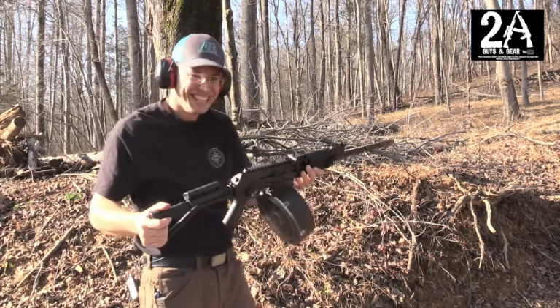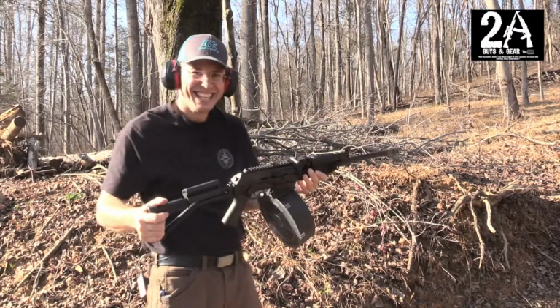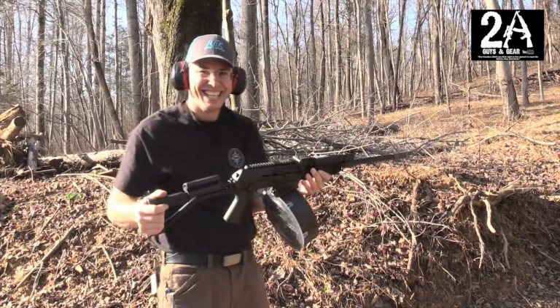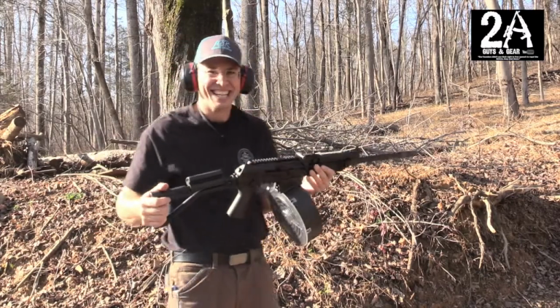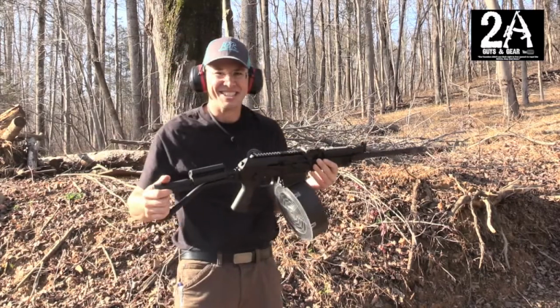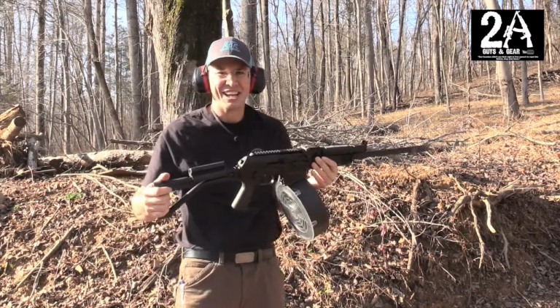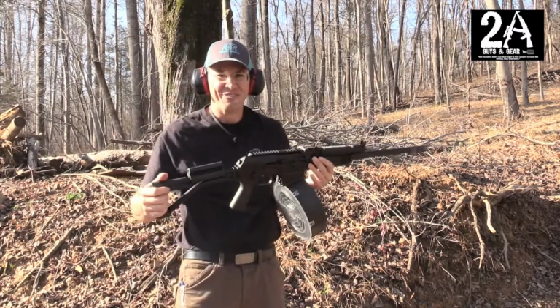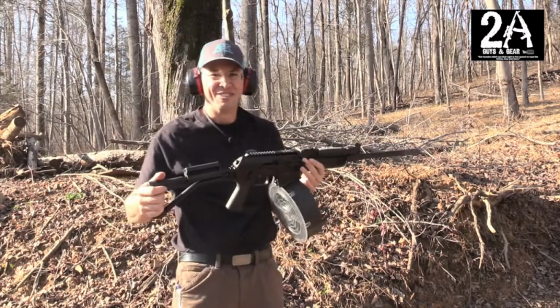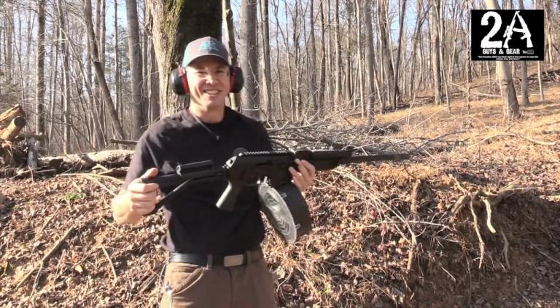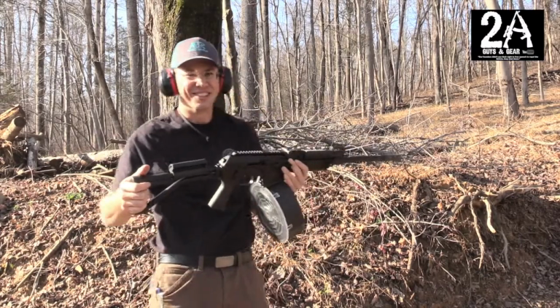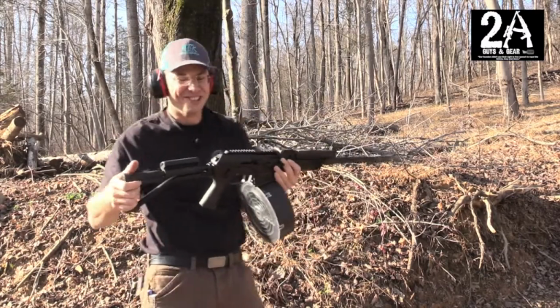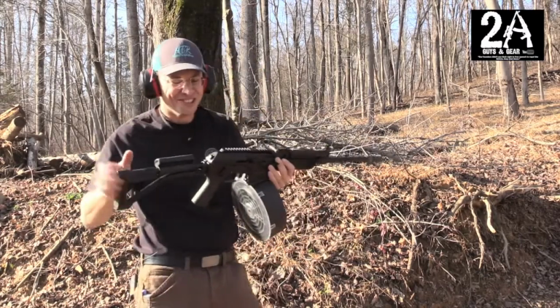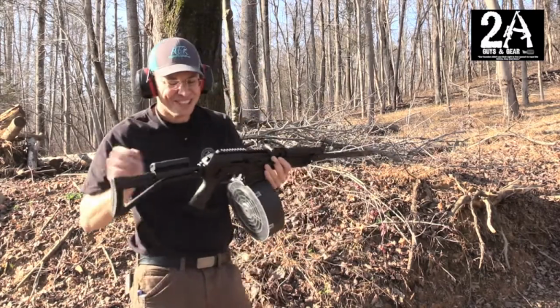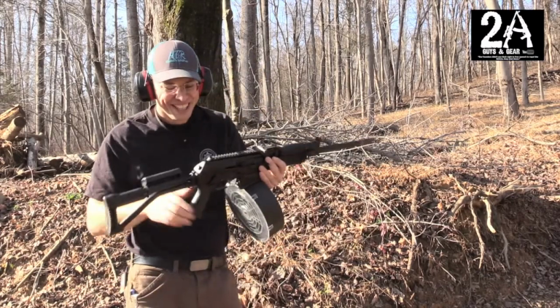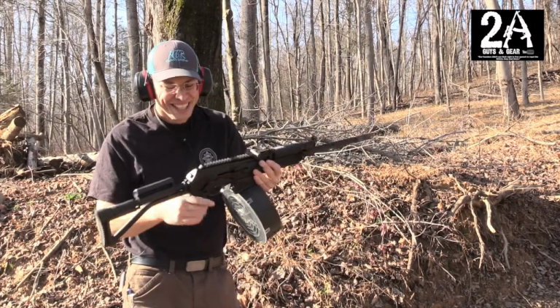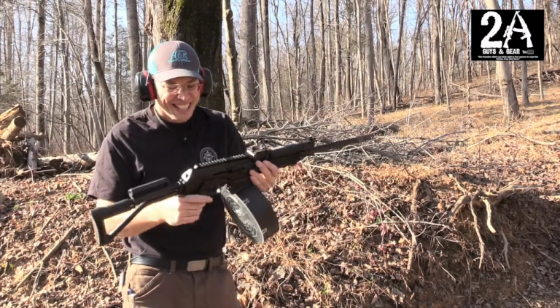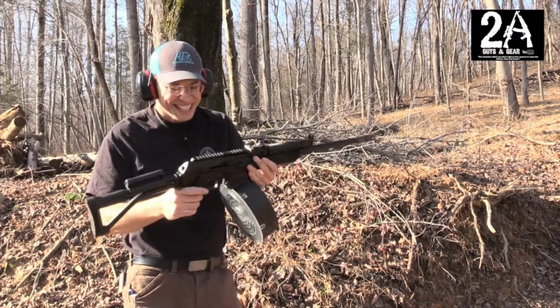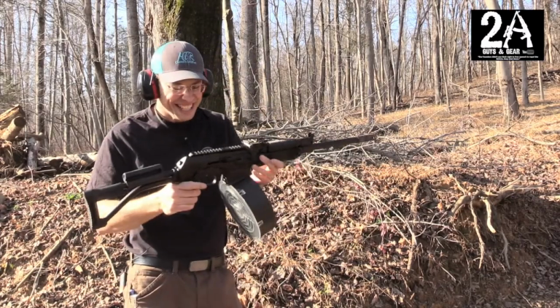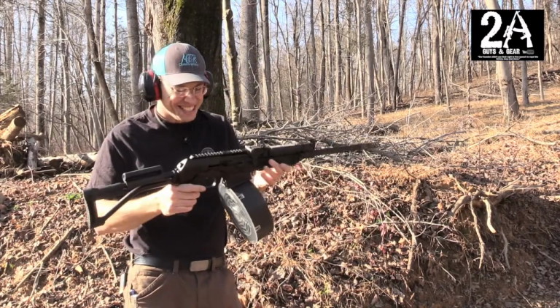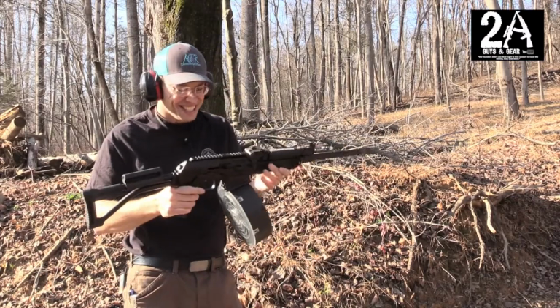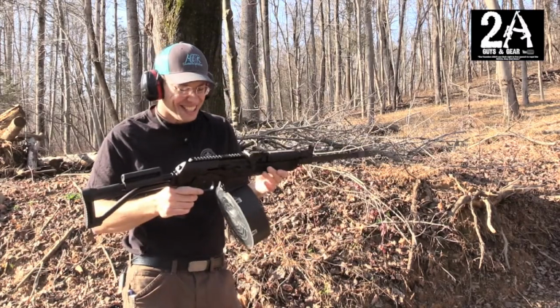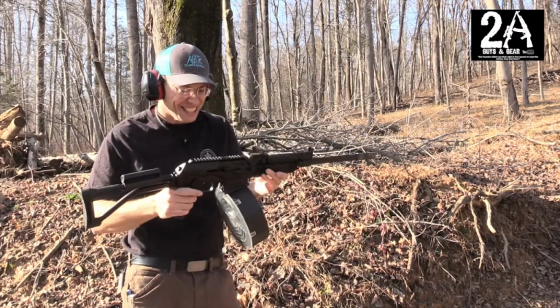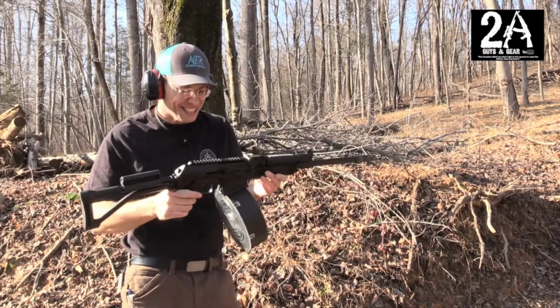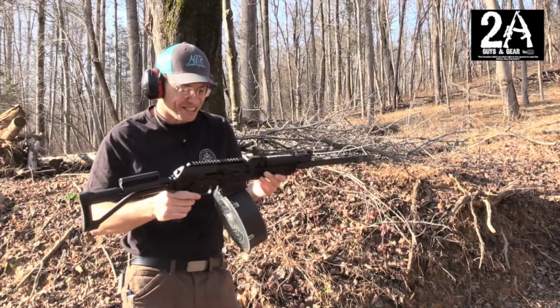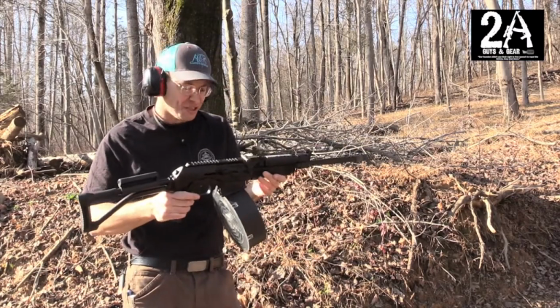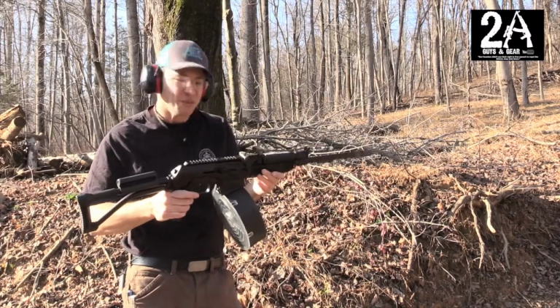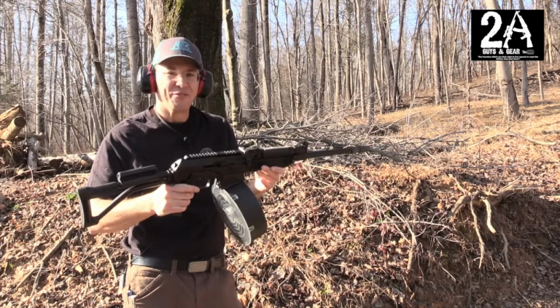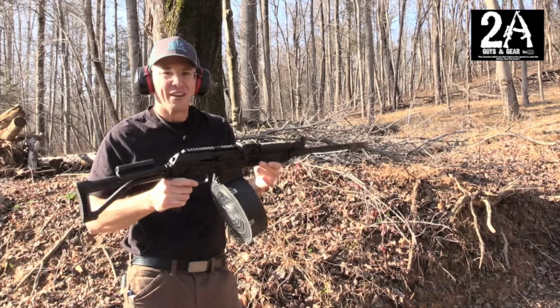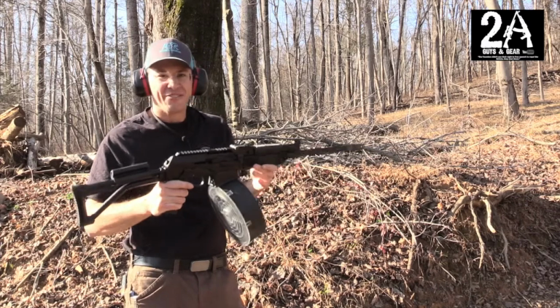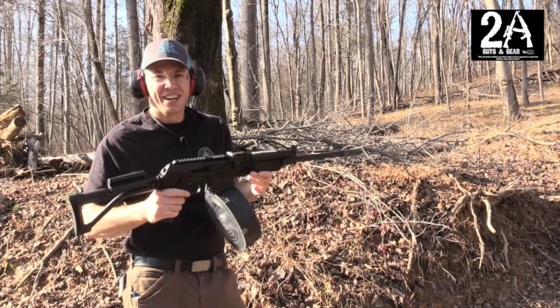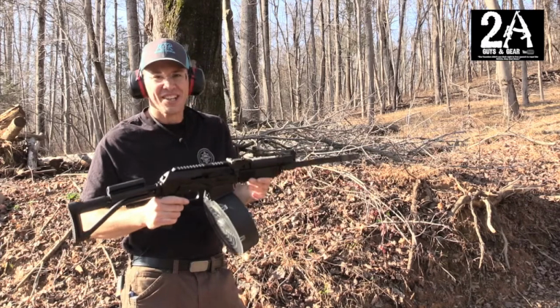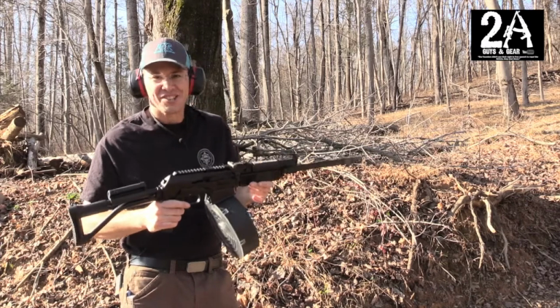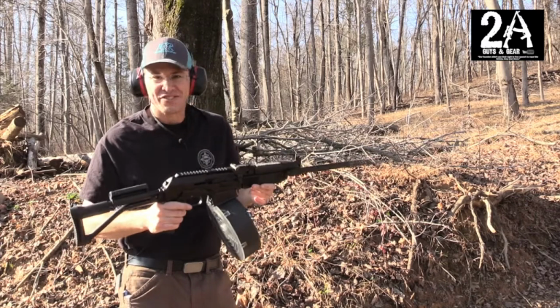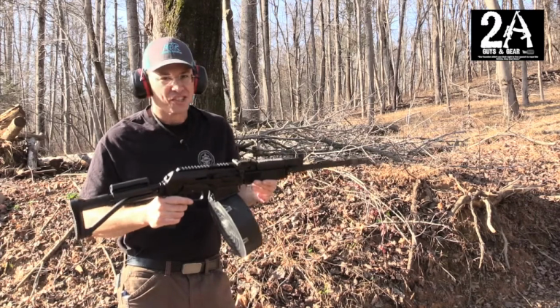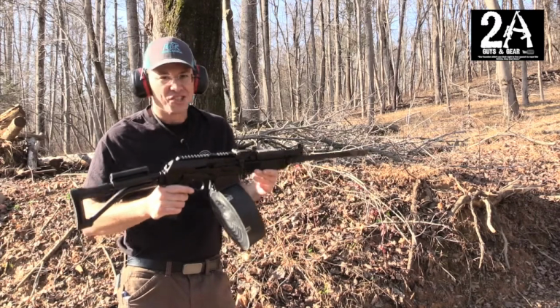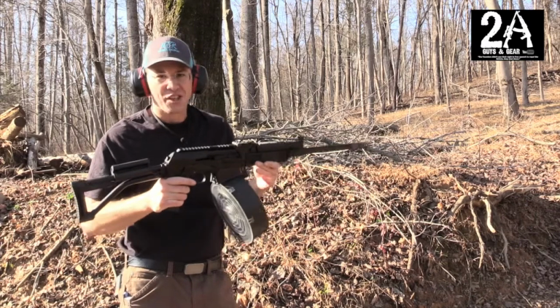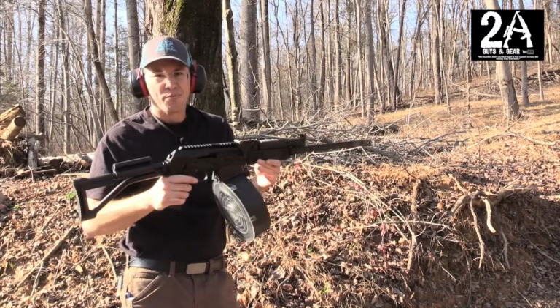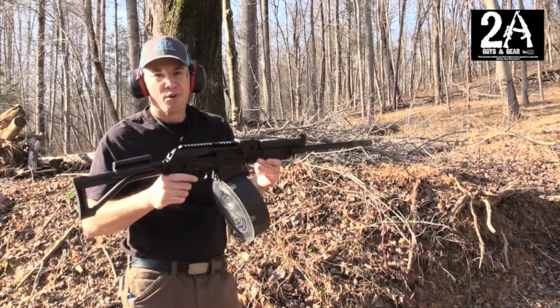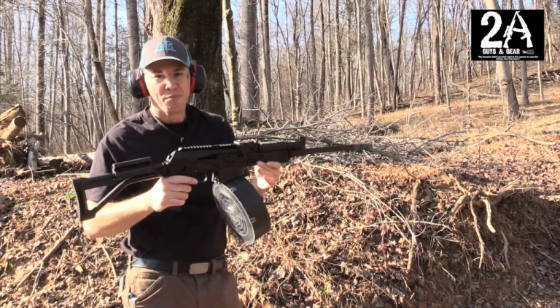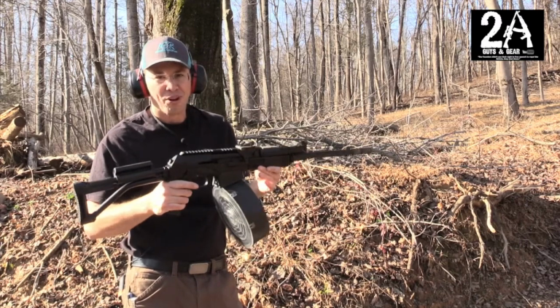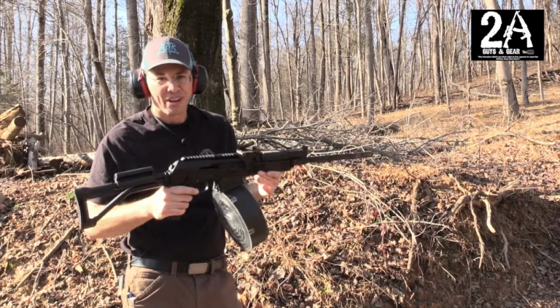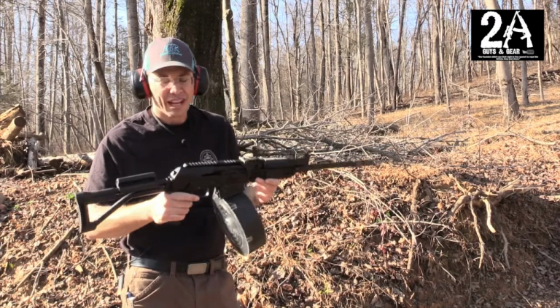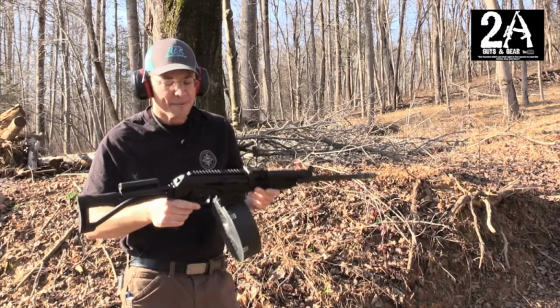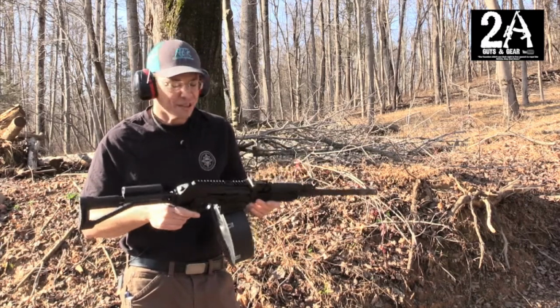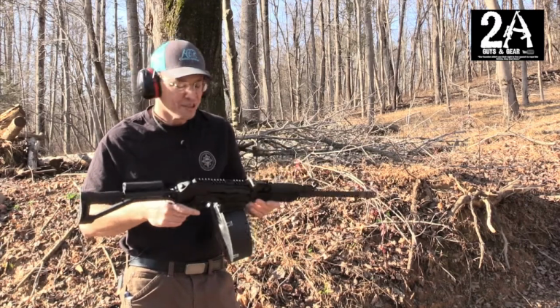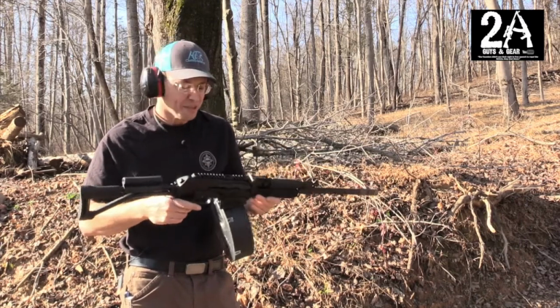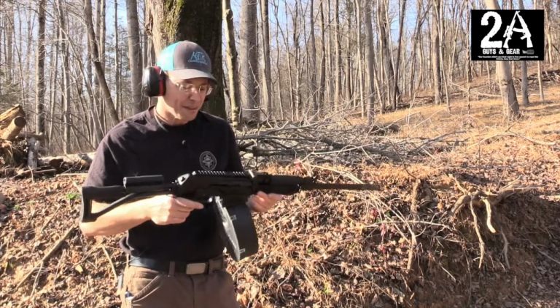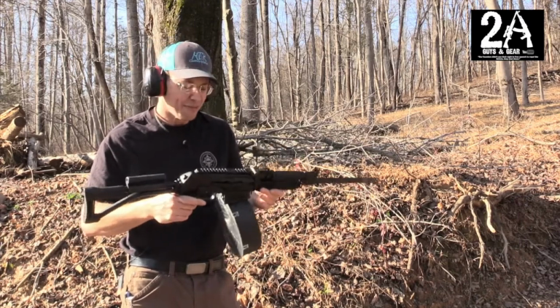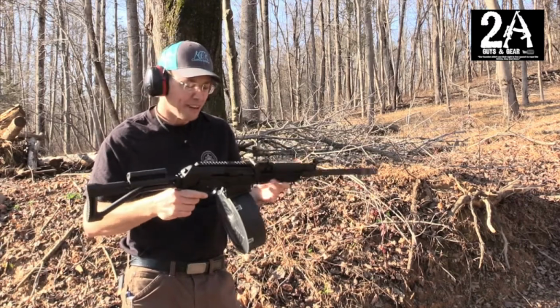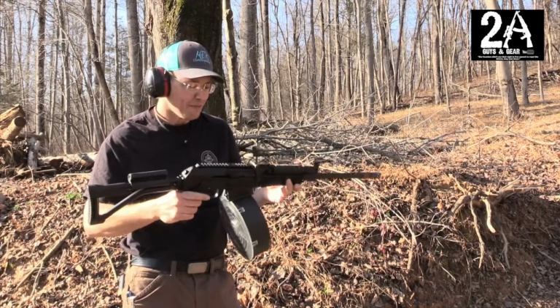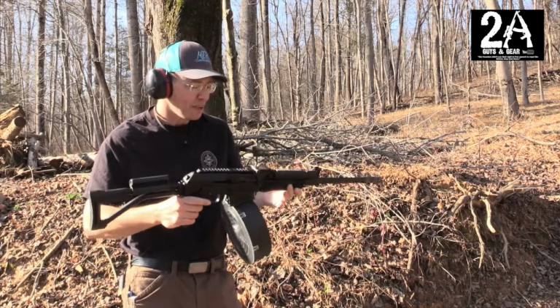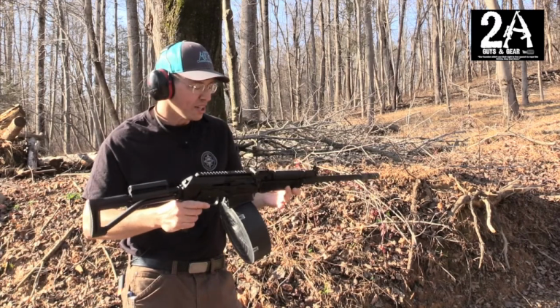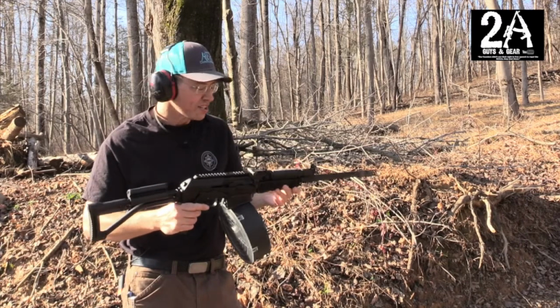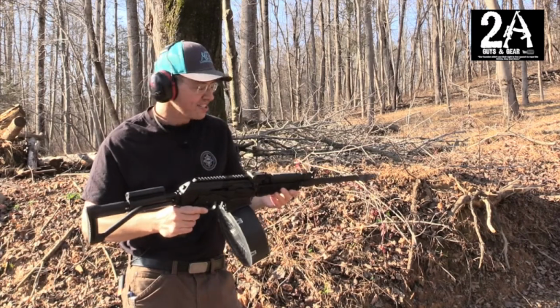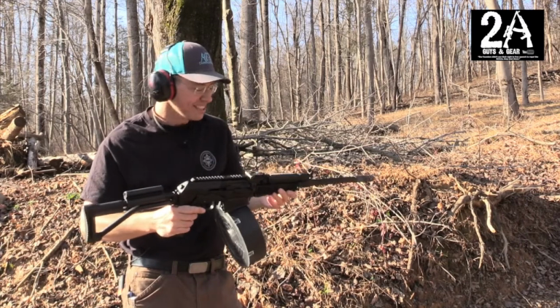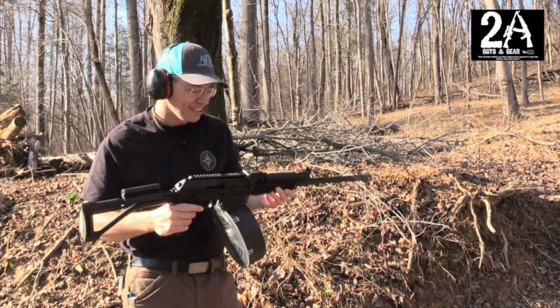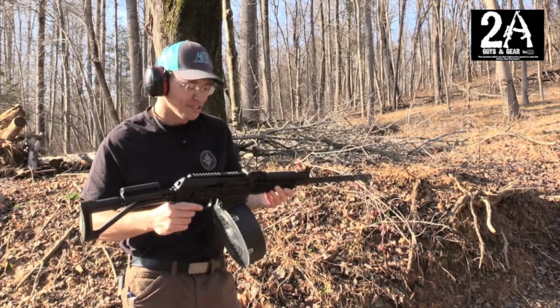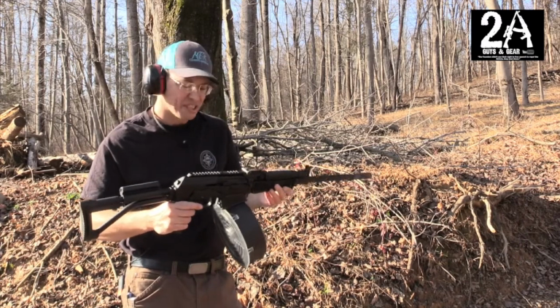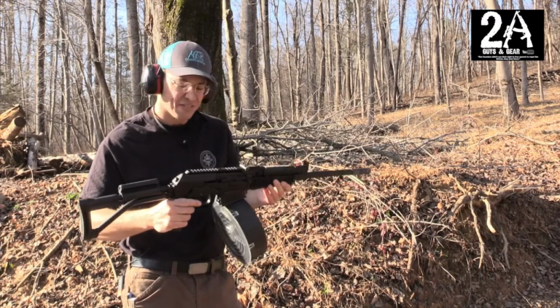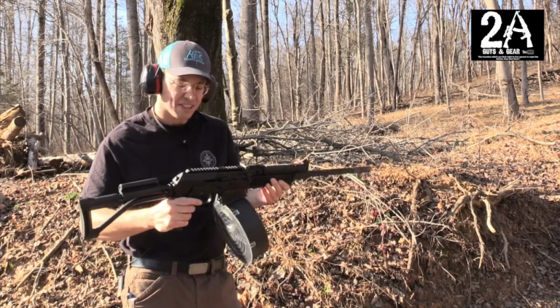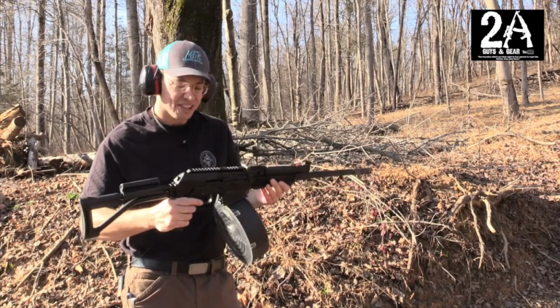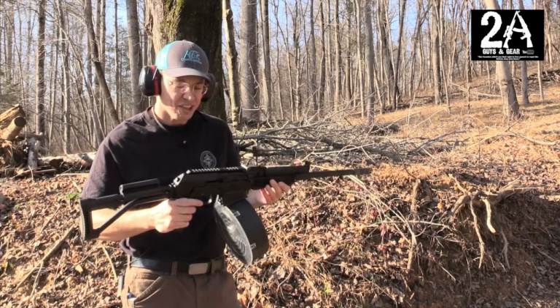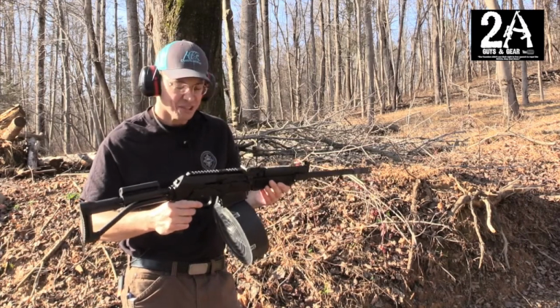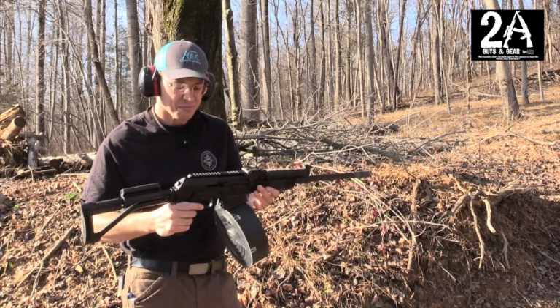That's definitely cool. That's 25 rounds of just cheap Walmart ammo, so about 5 bucks. That was definitely awesome.